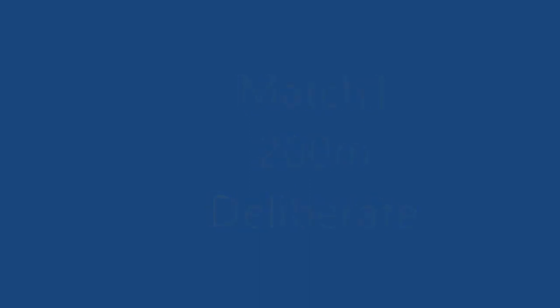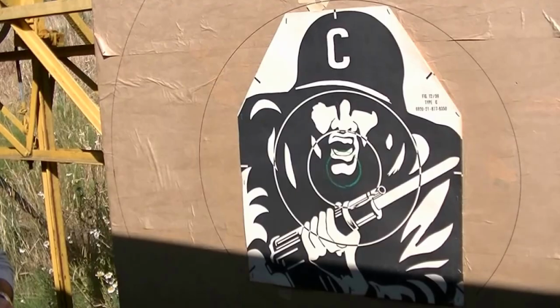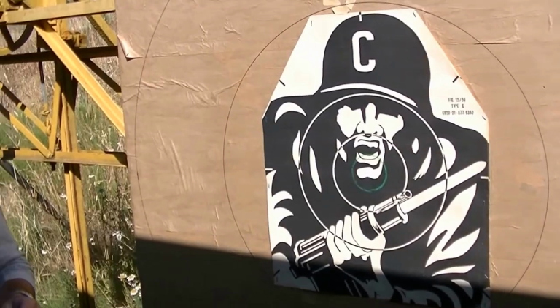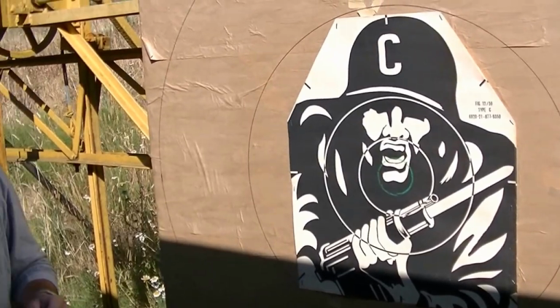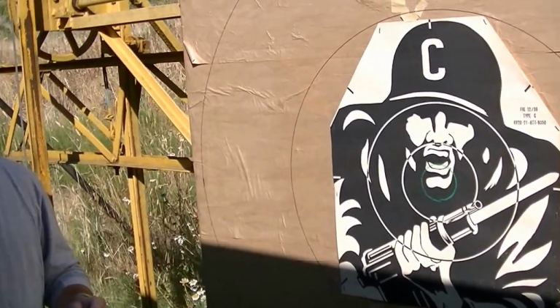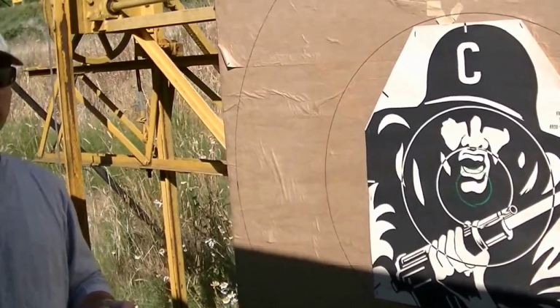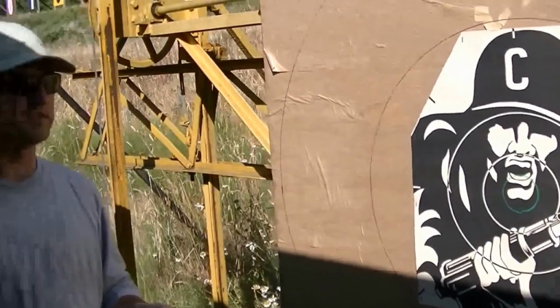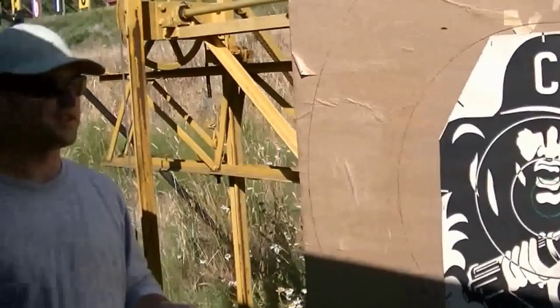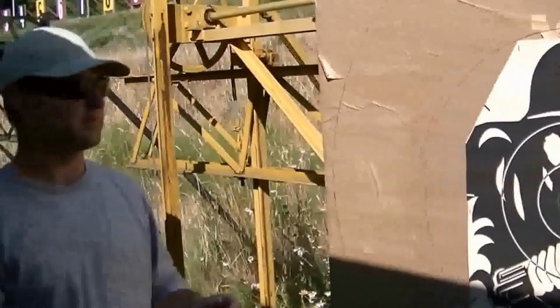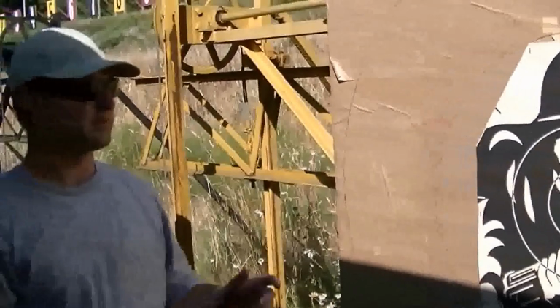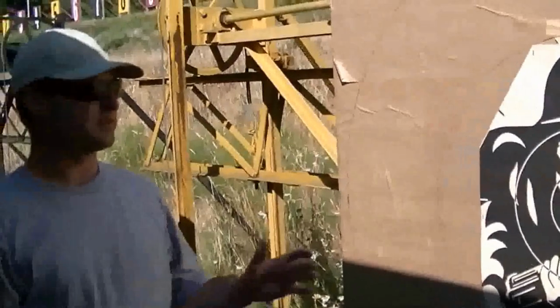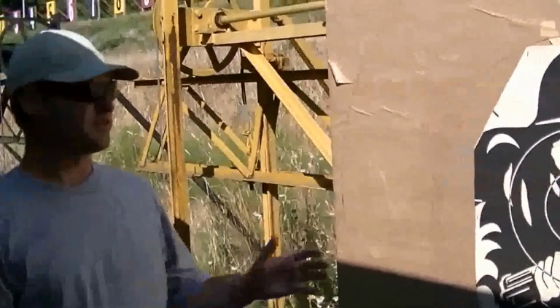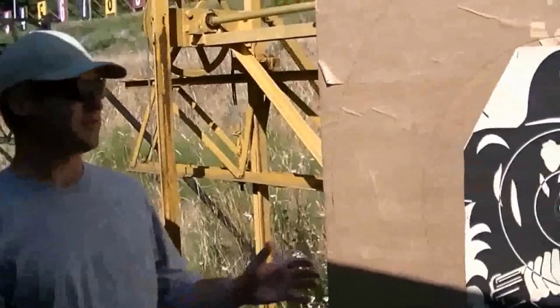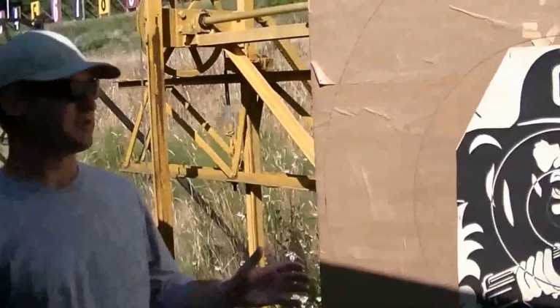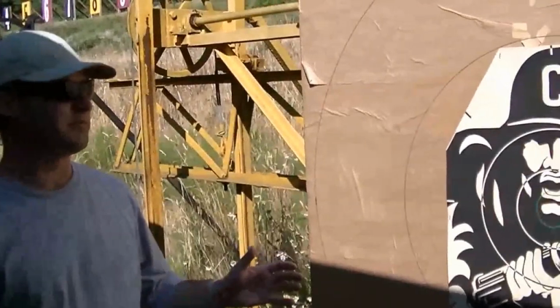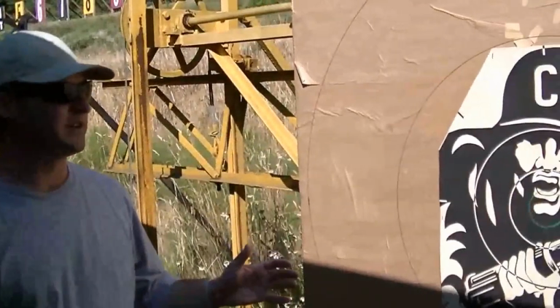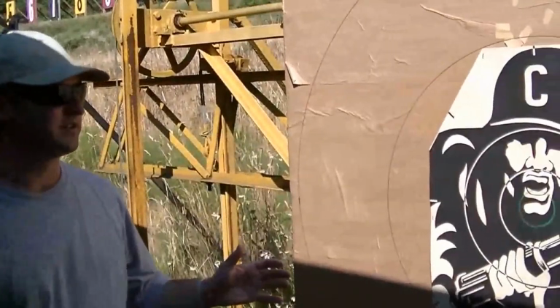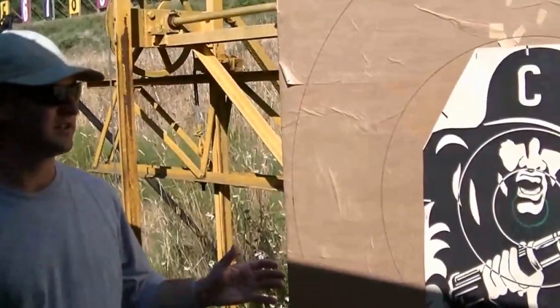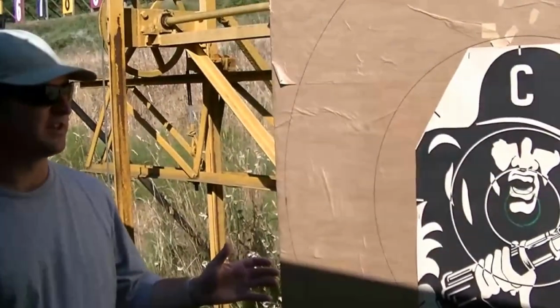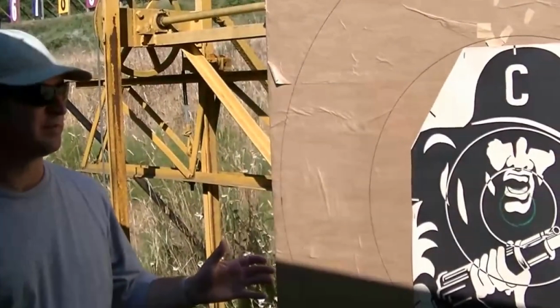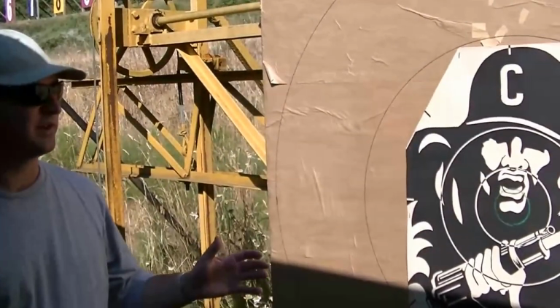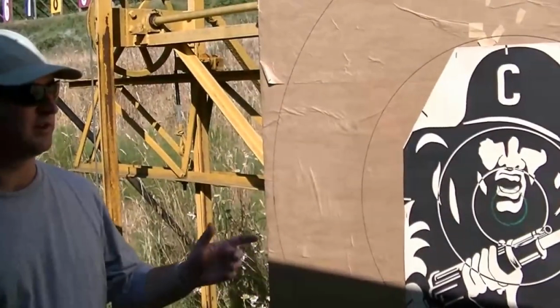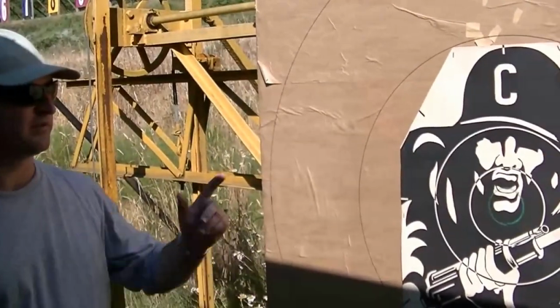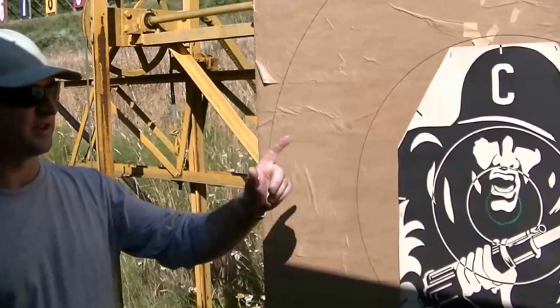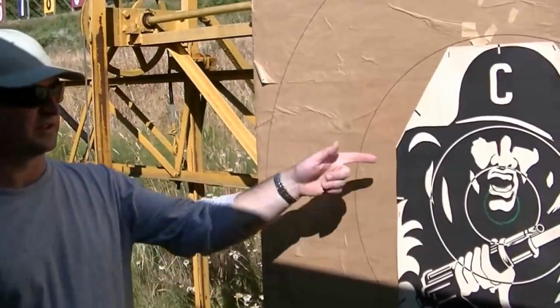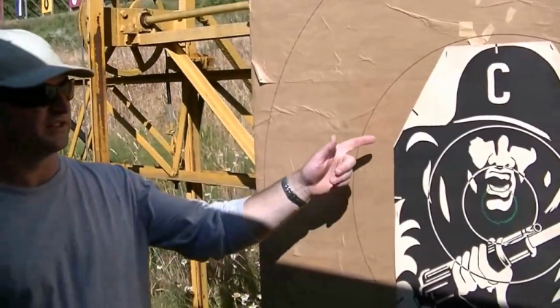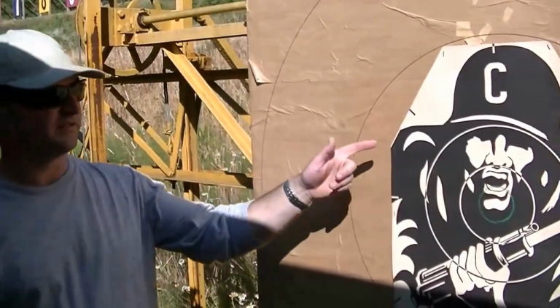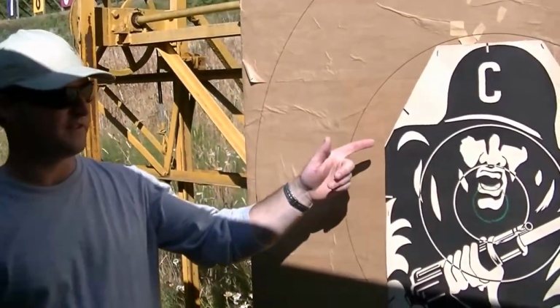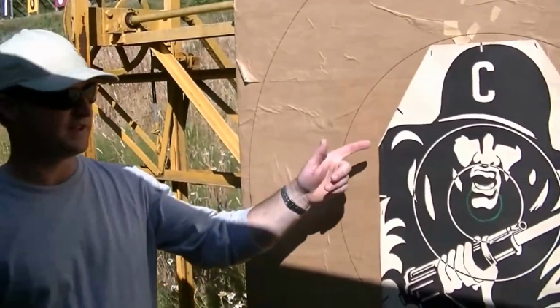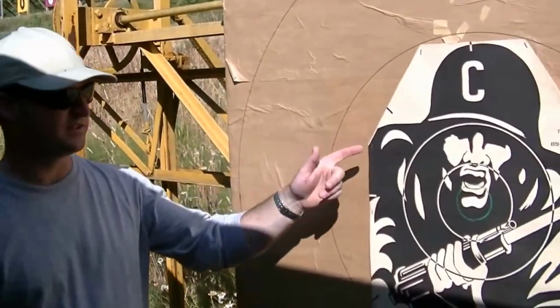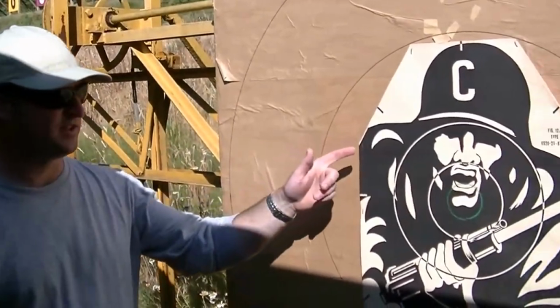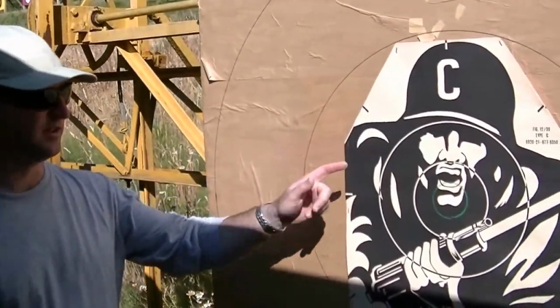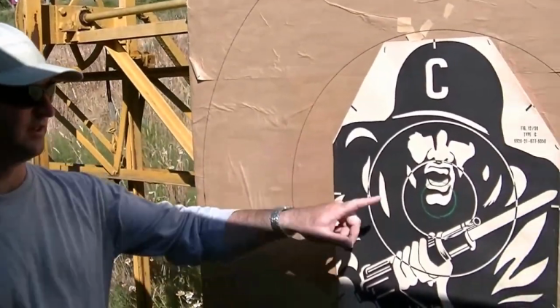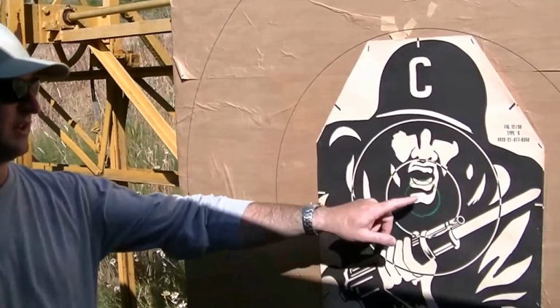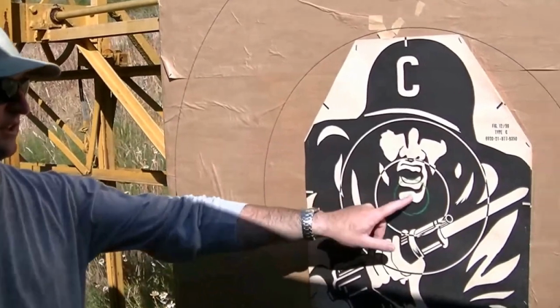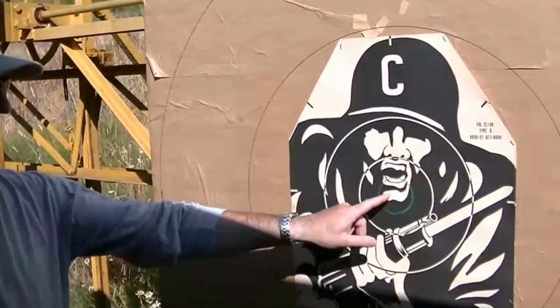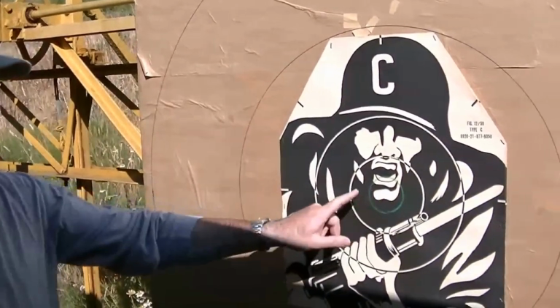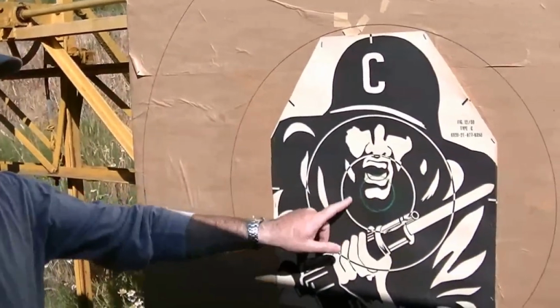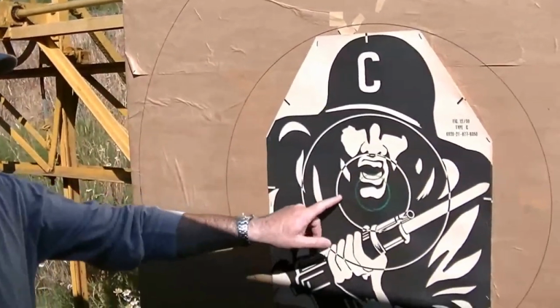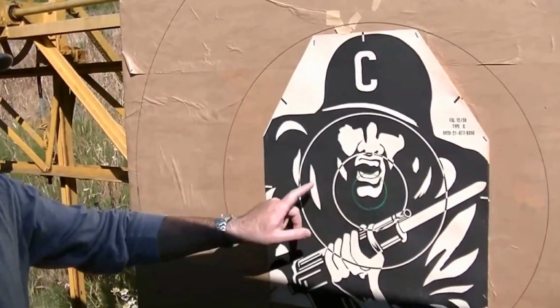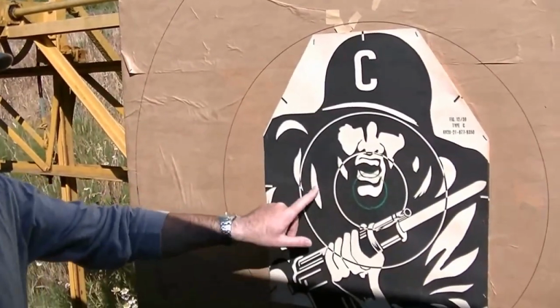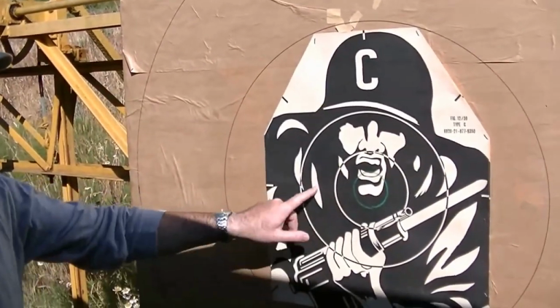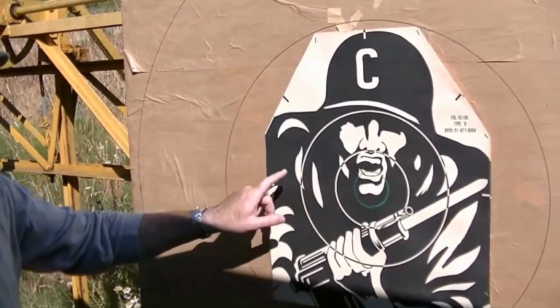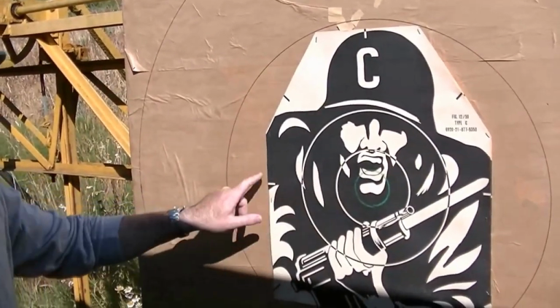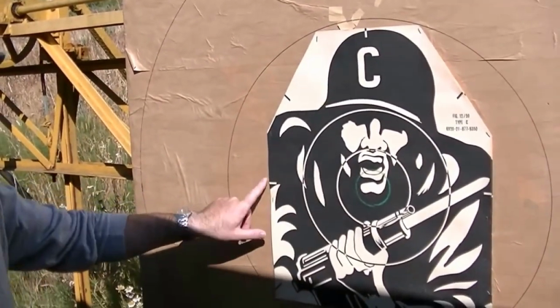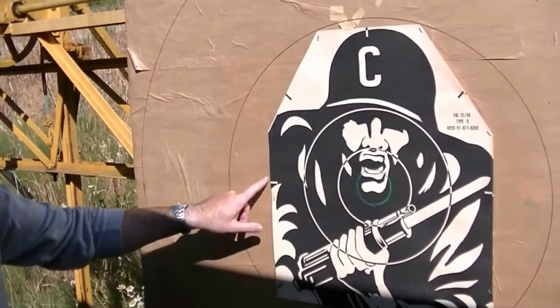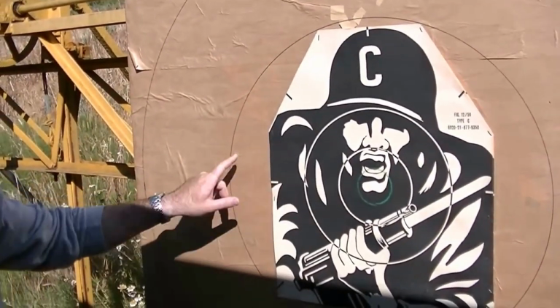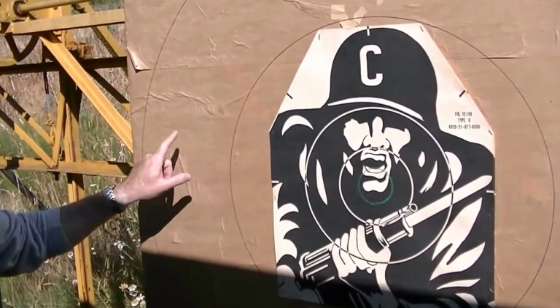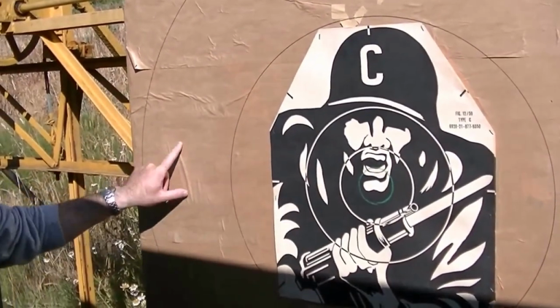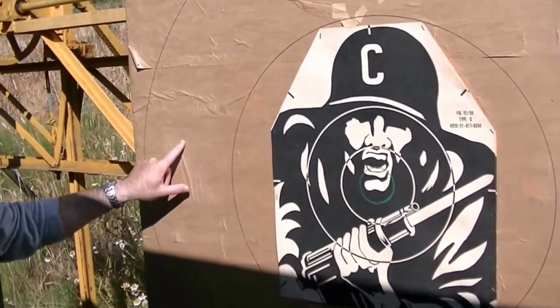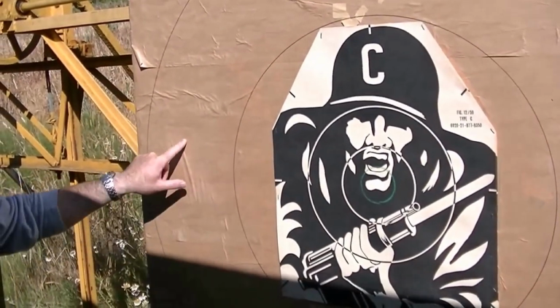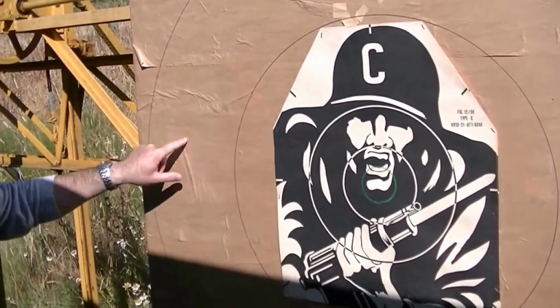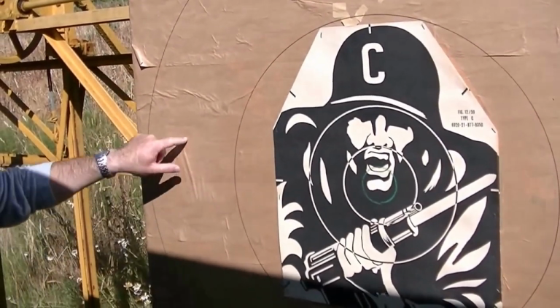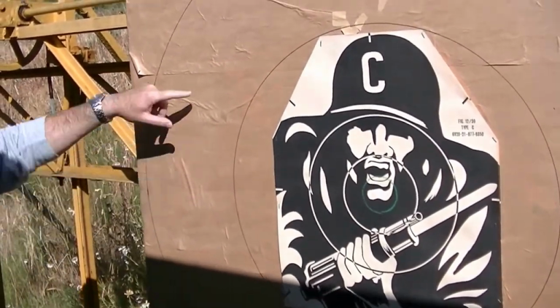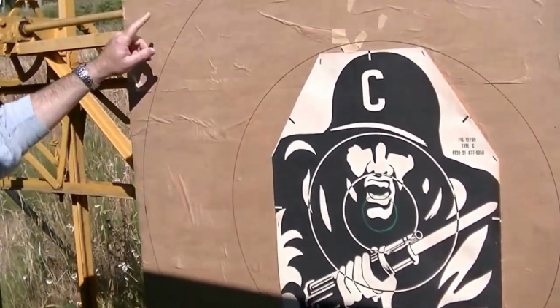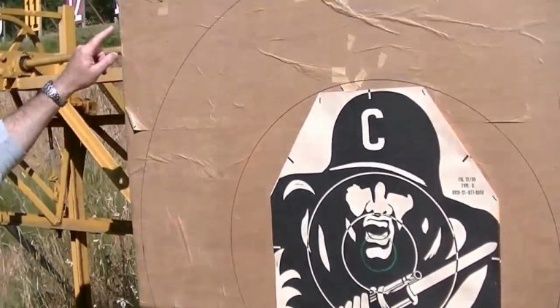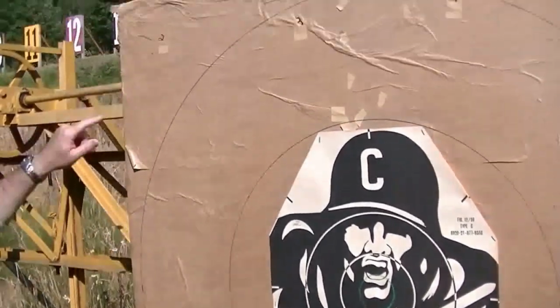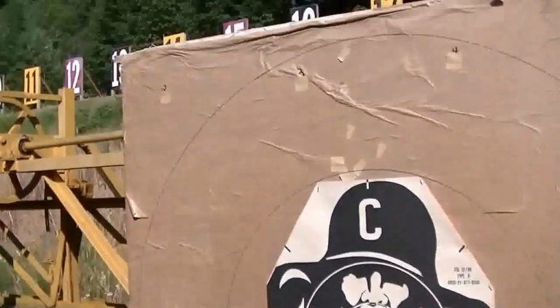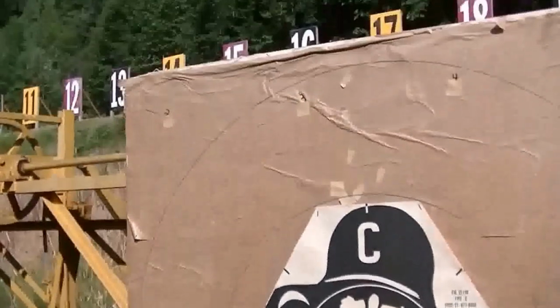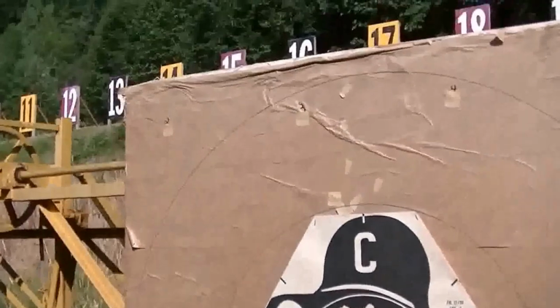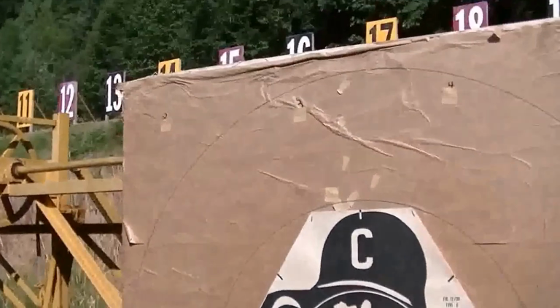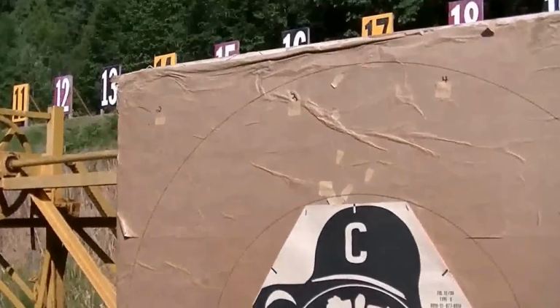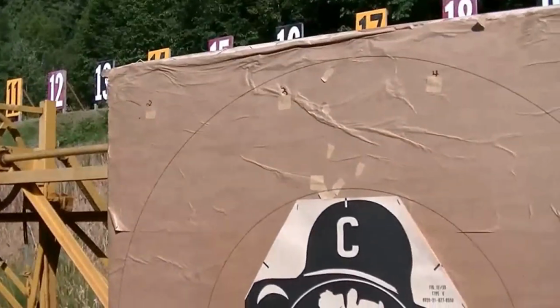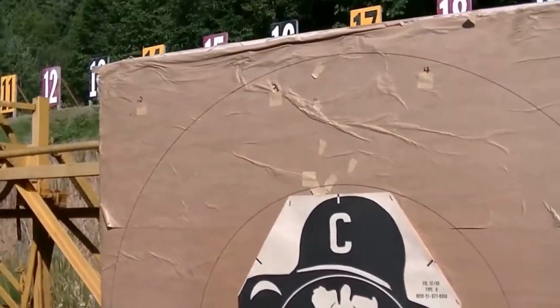Here we are, set up for the 200-meter deliberate. We've got a C-face on, V5-4-3-2, non-scoring corners.